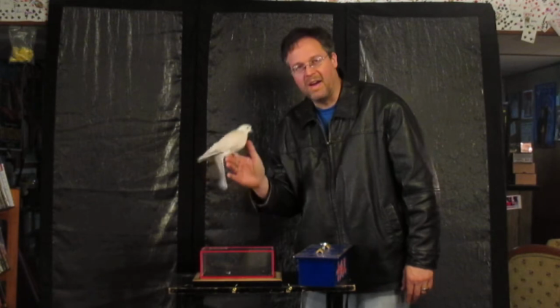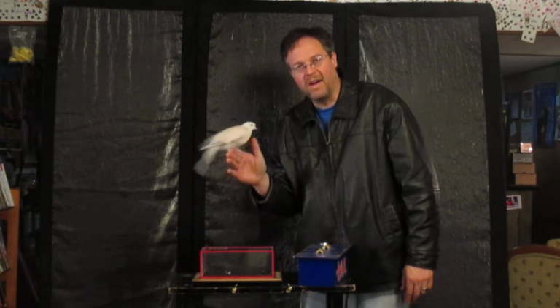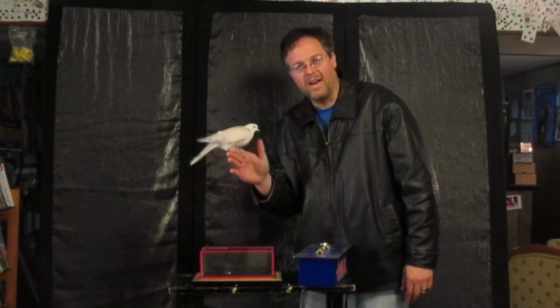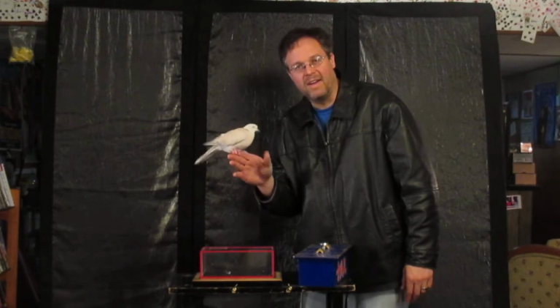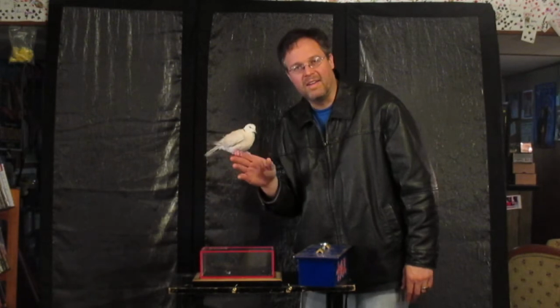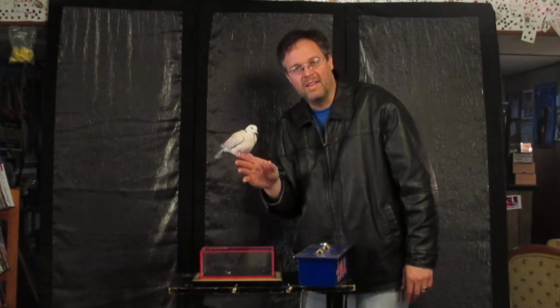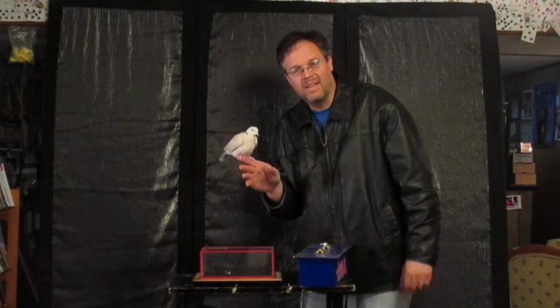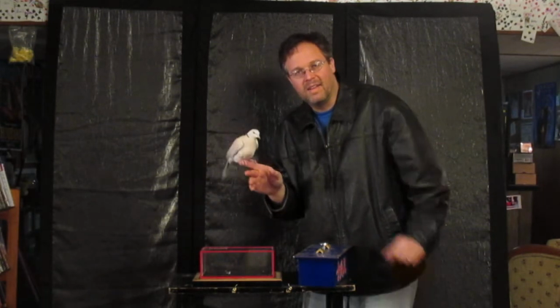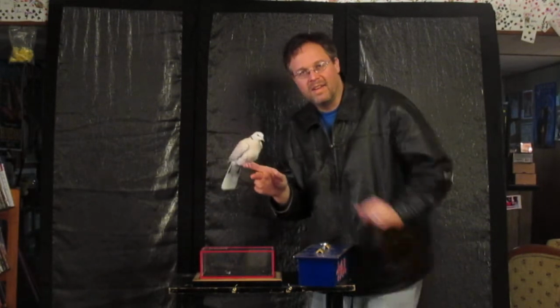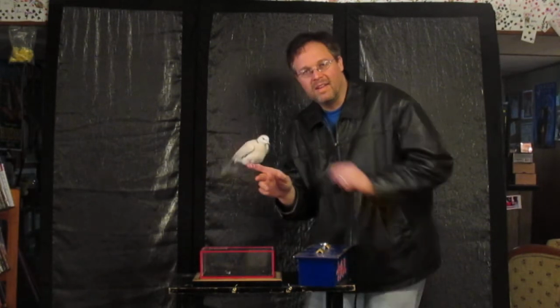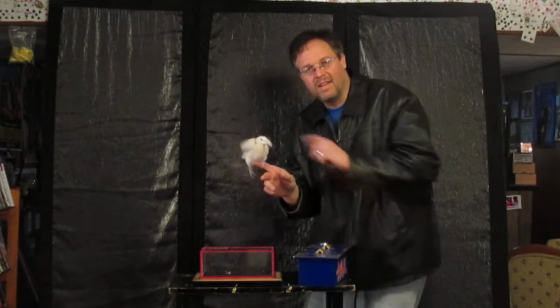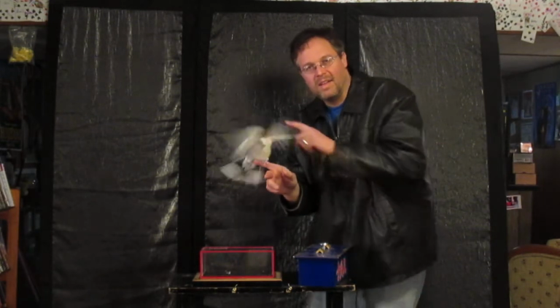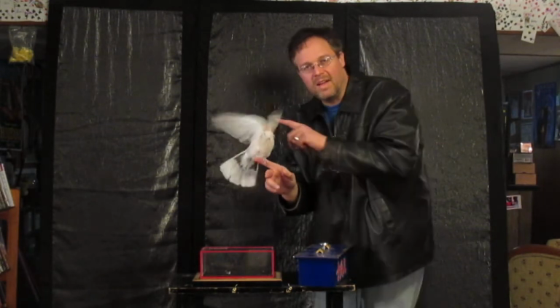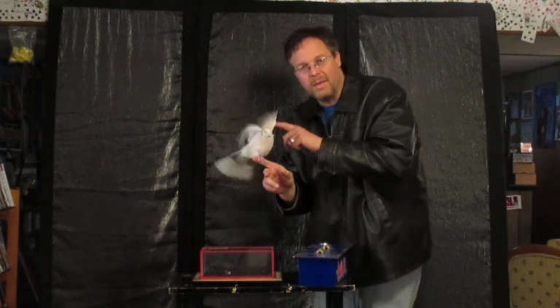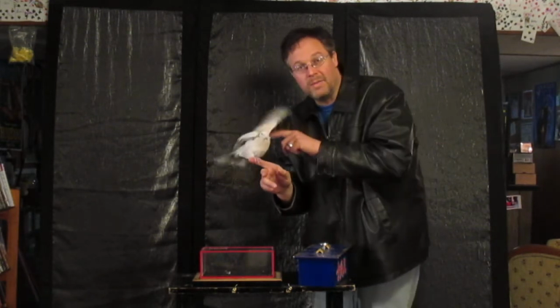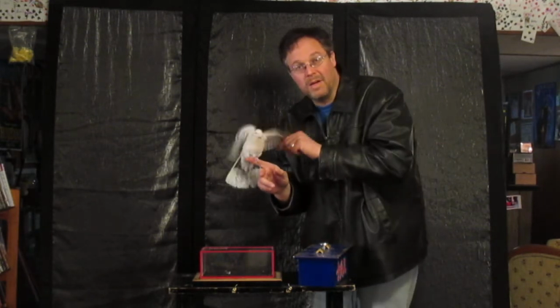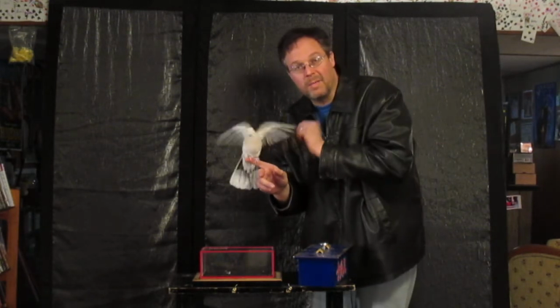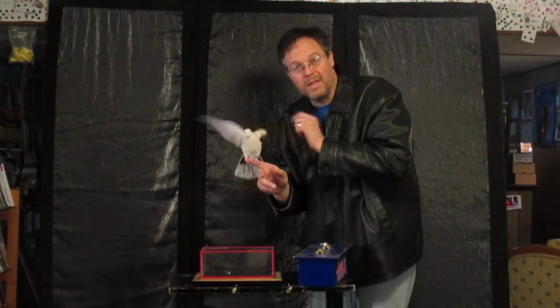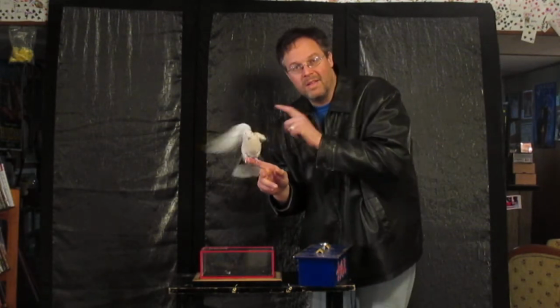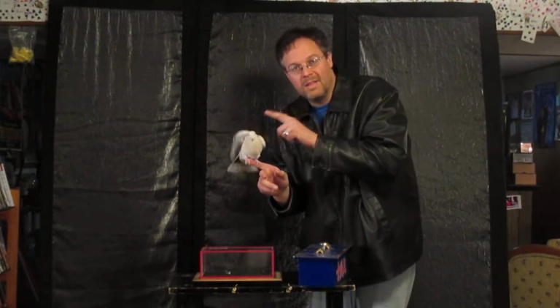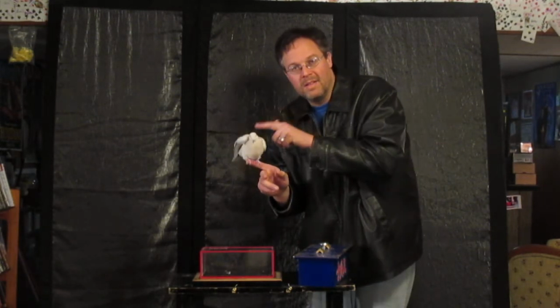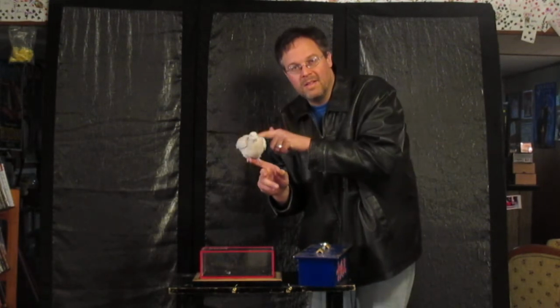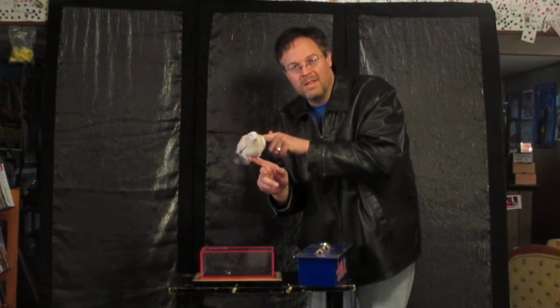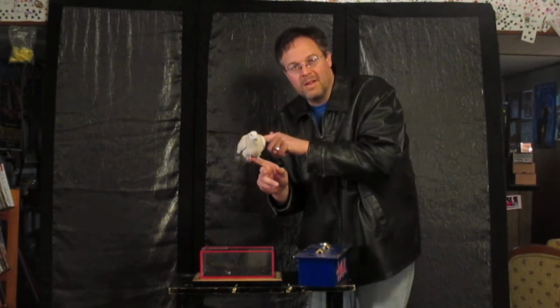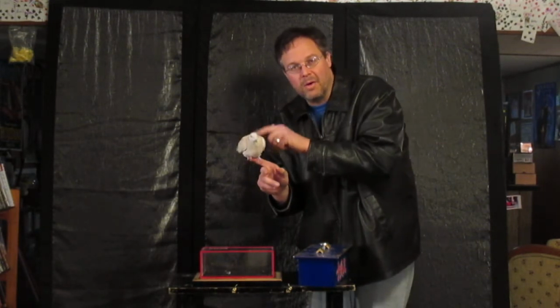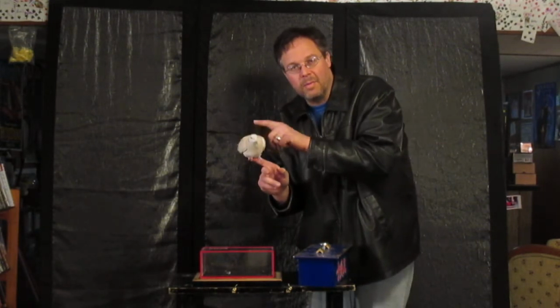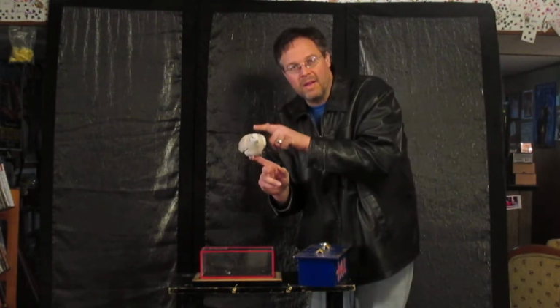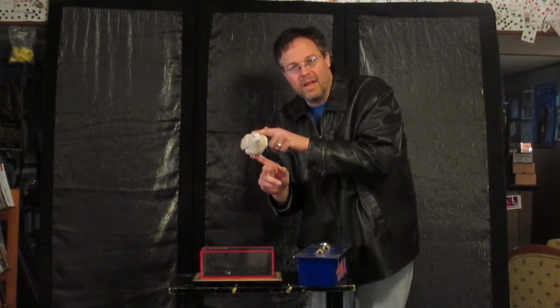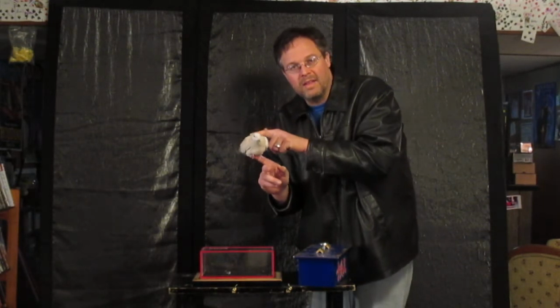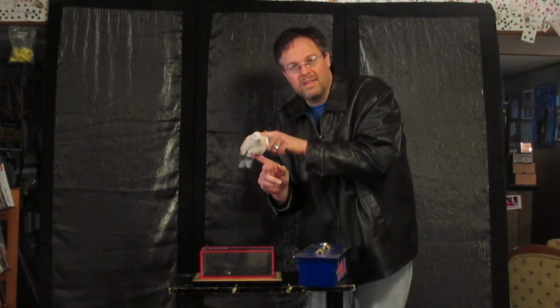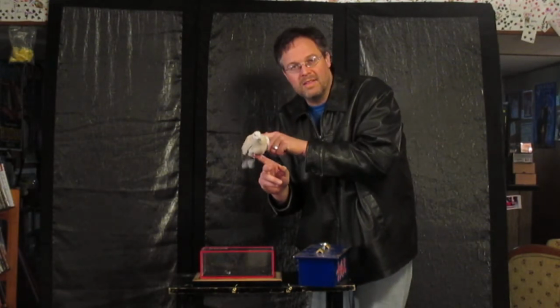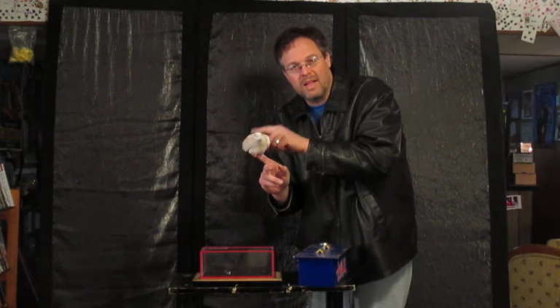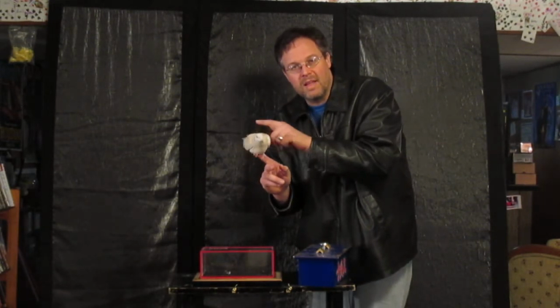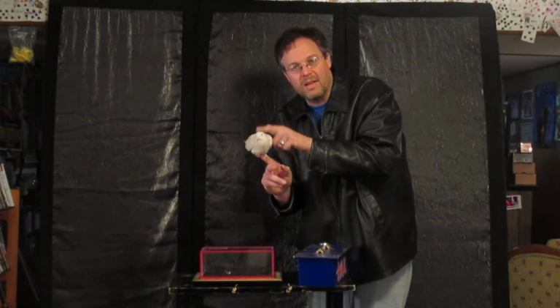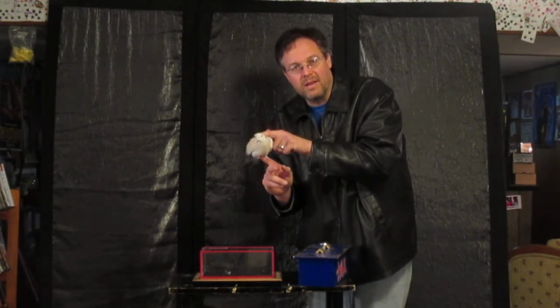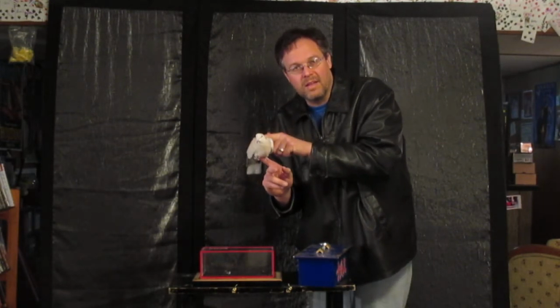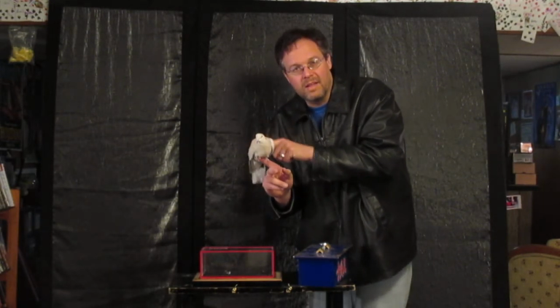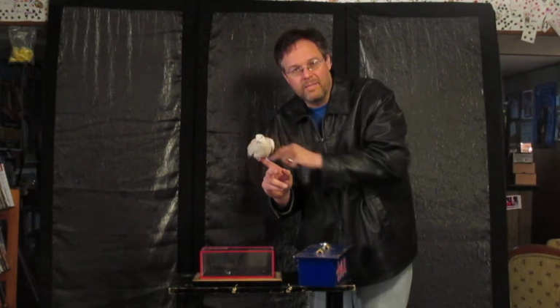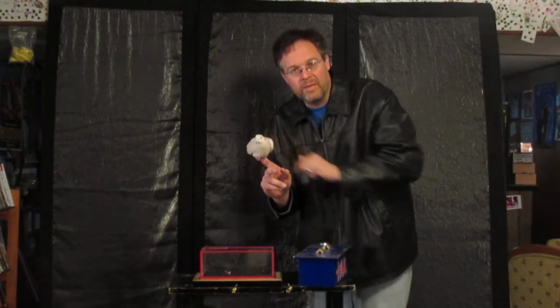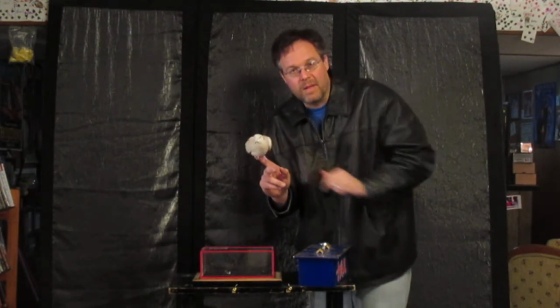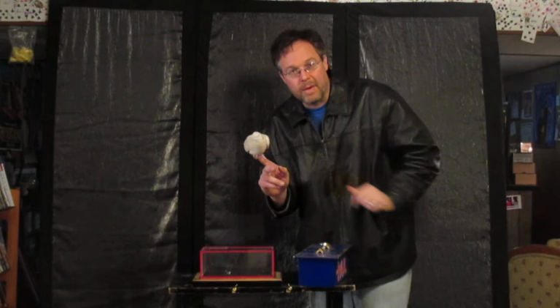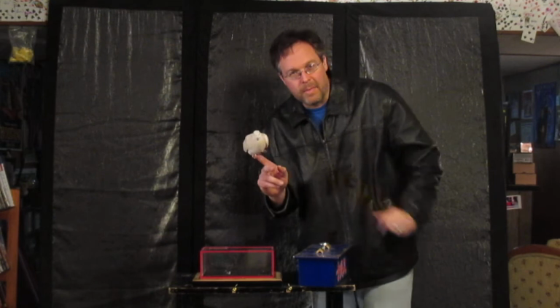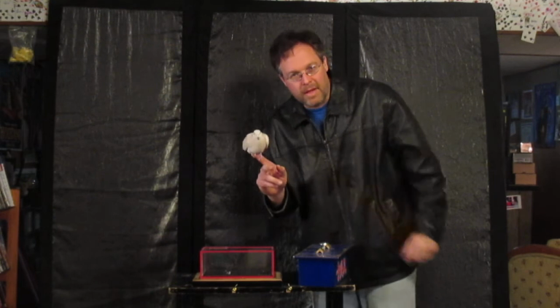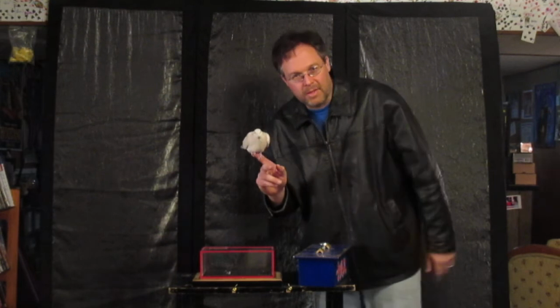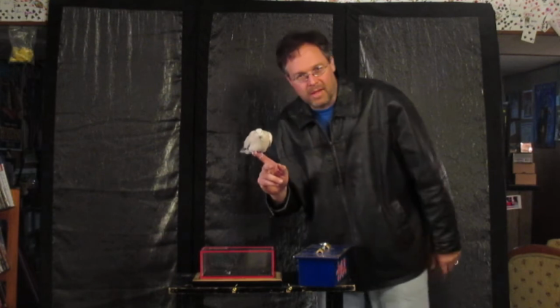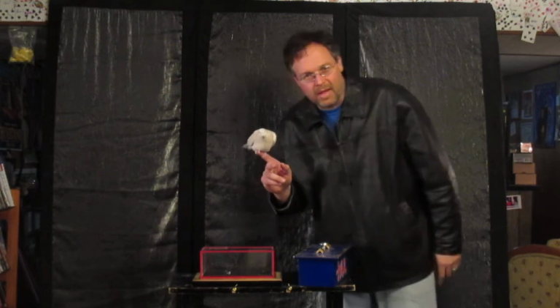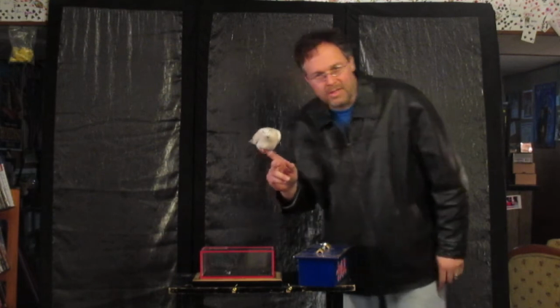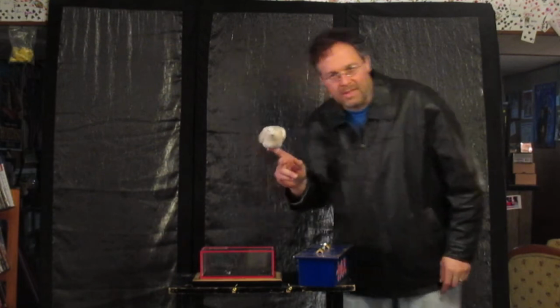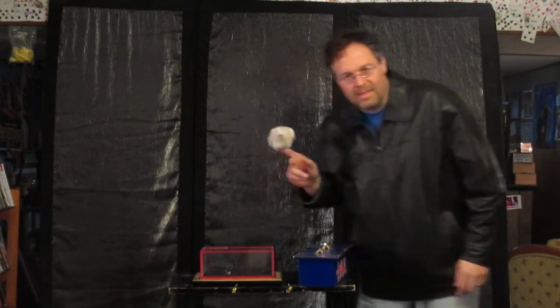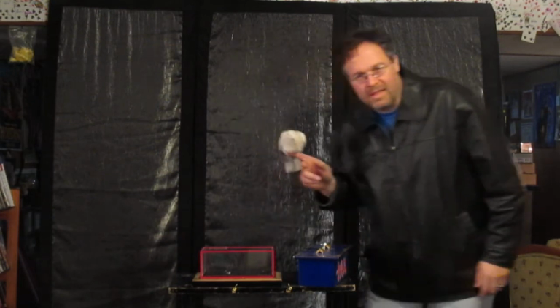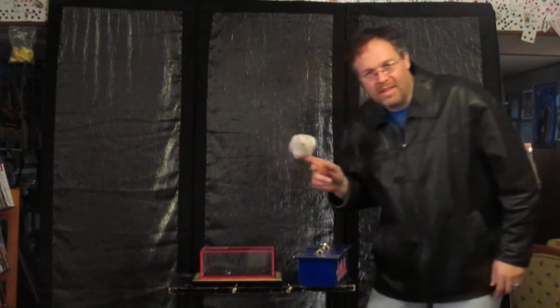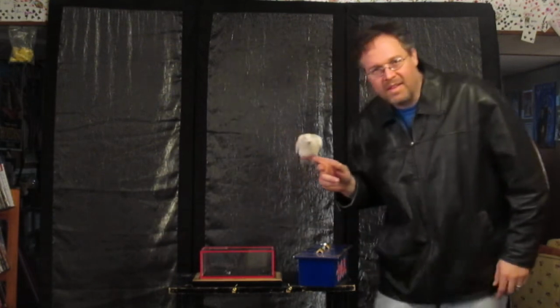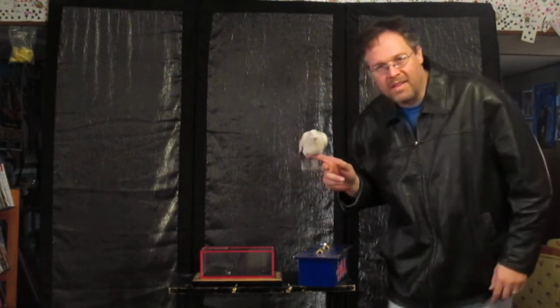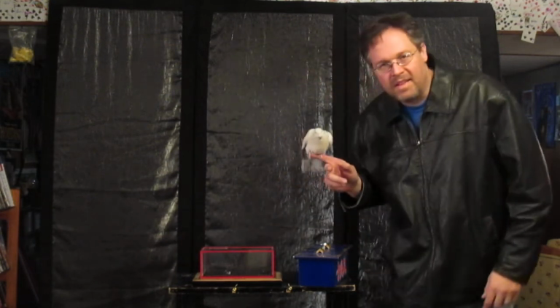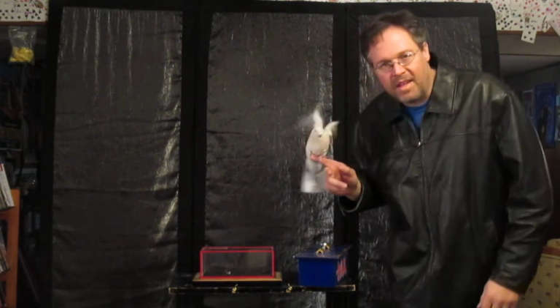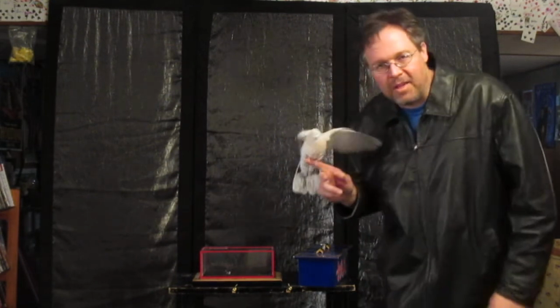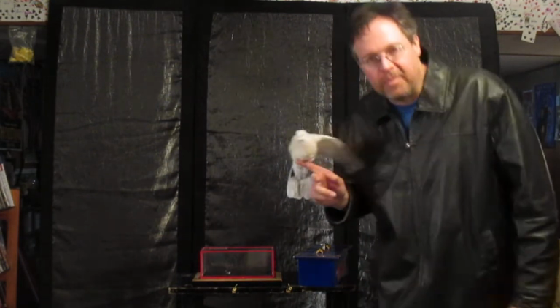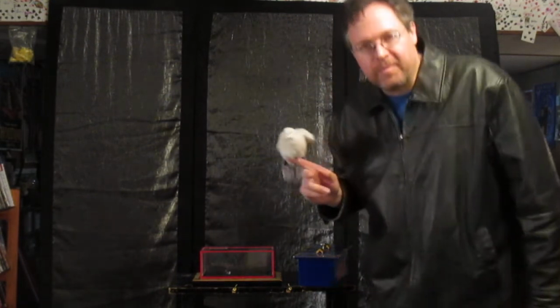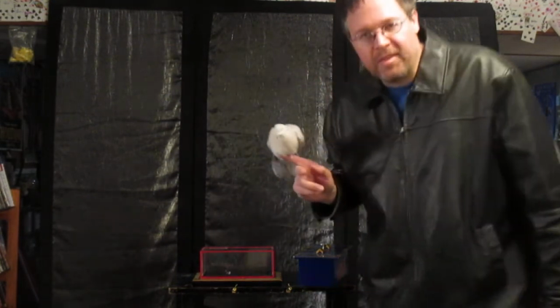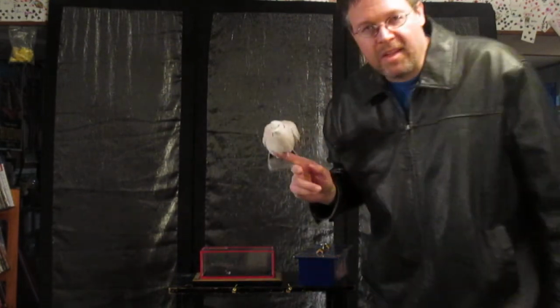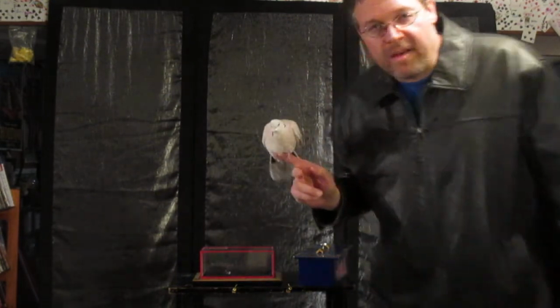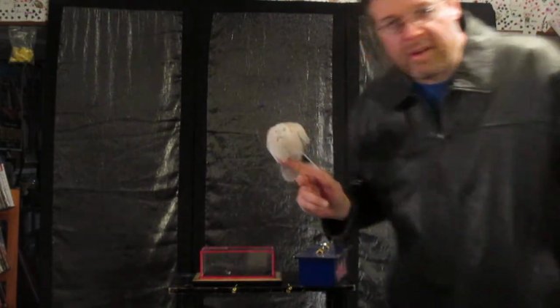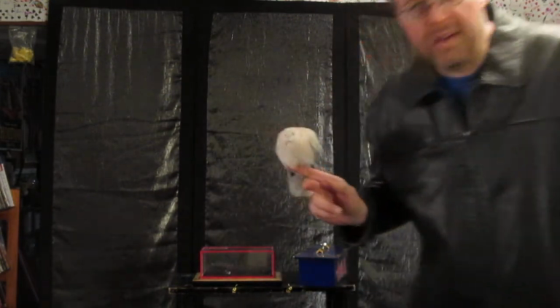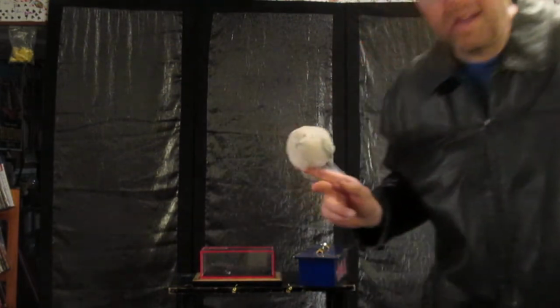Alright, I'm Jeremy. I hope you like taking a look at my magic collection. Thank you. Have a good night.